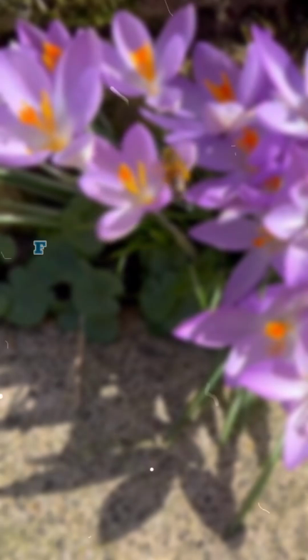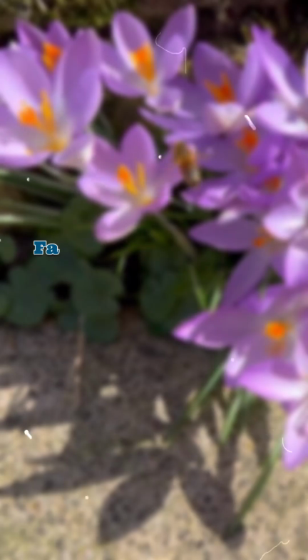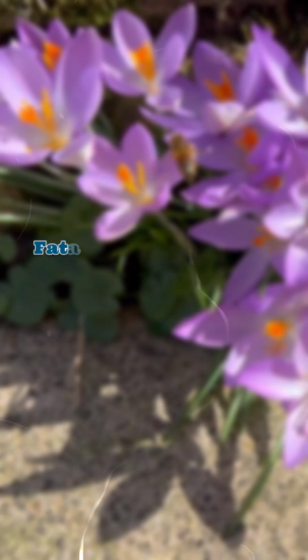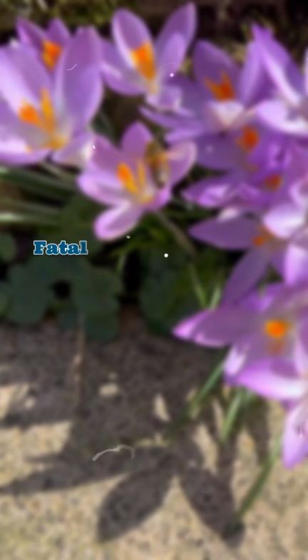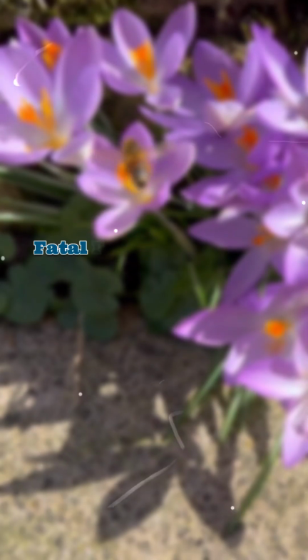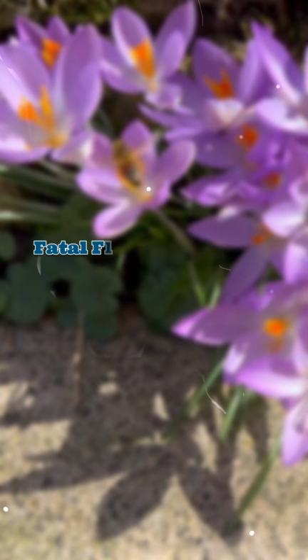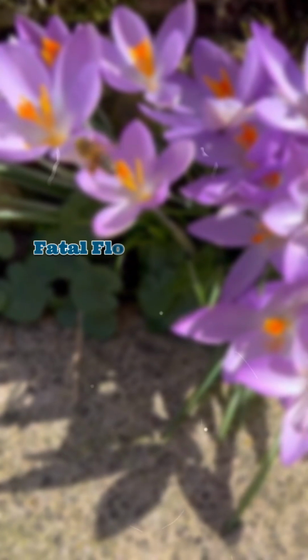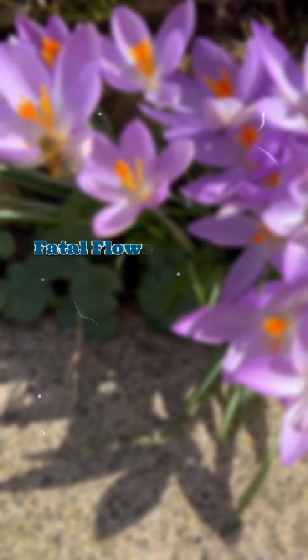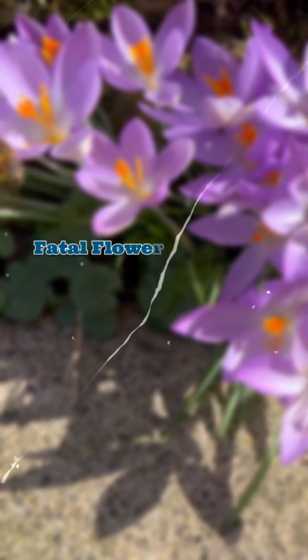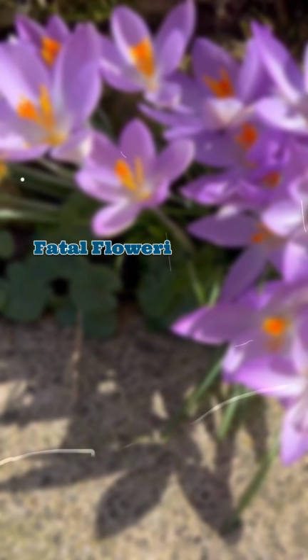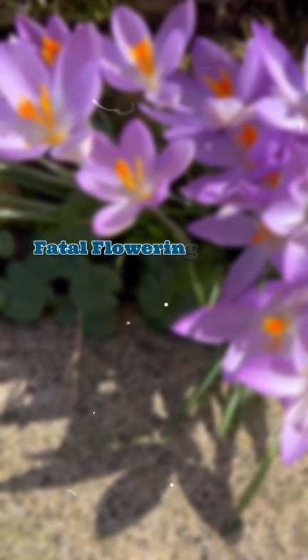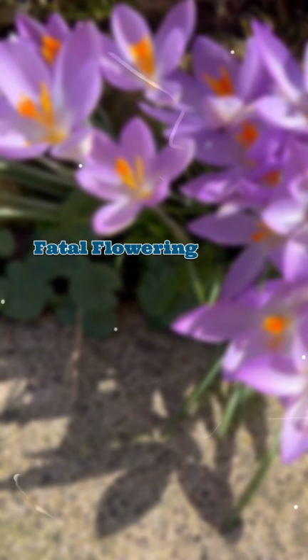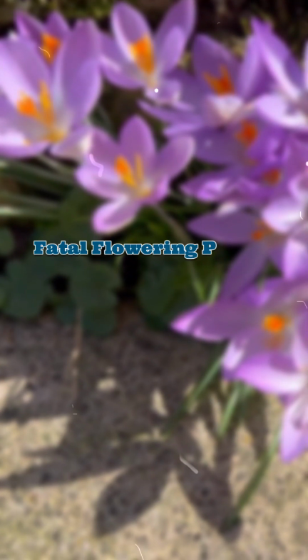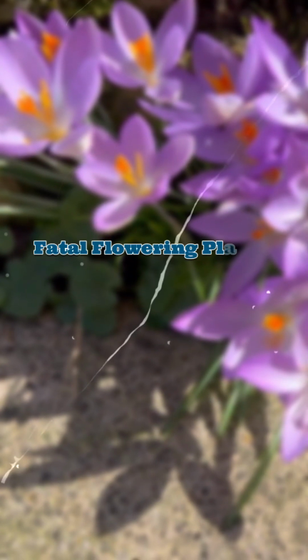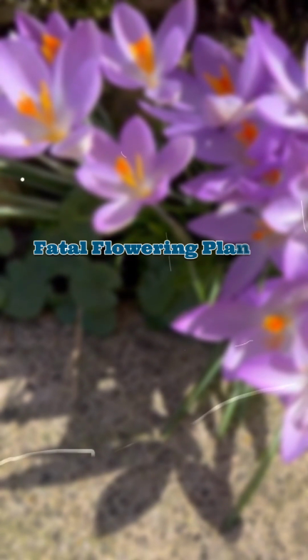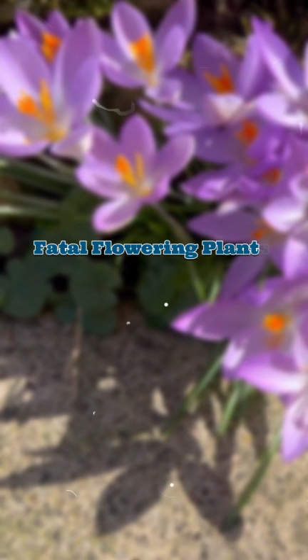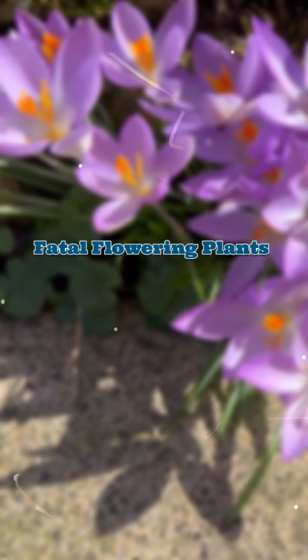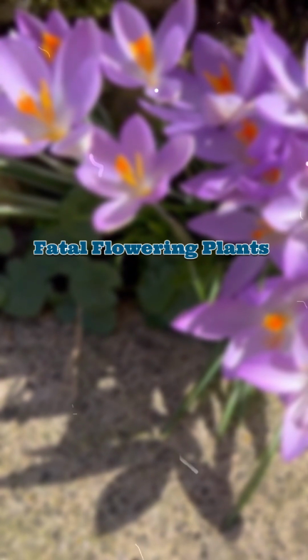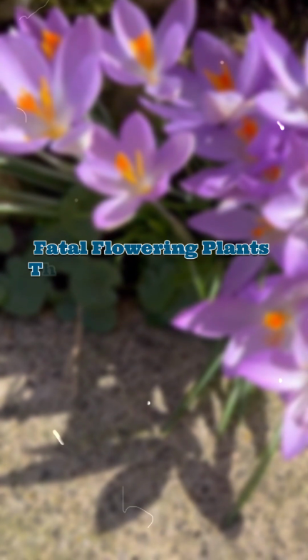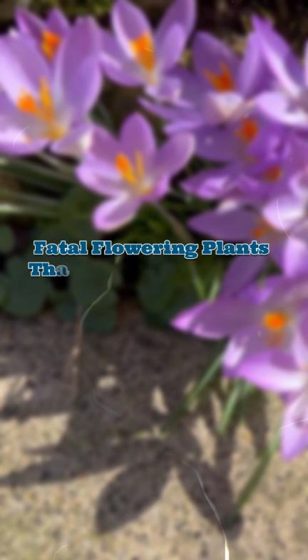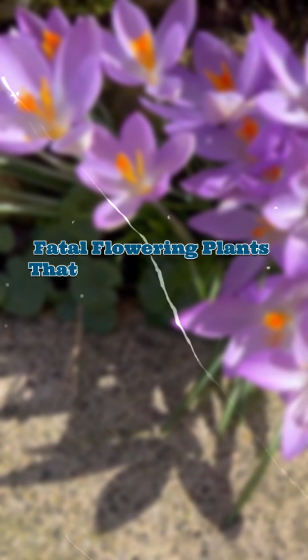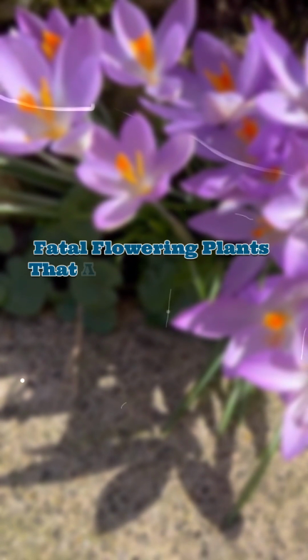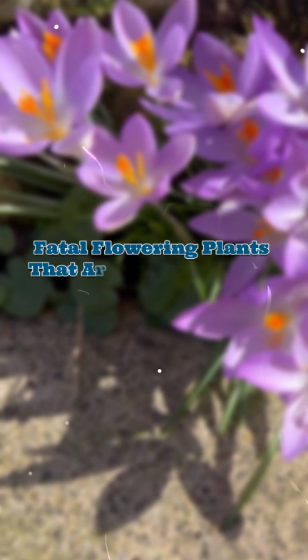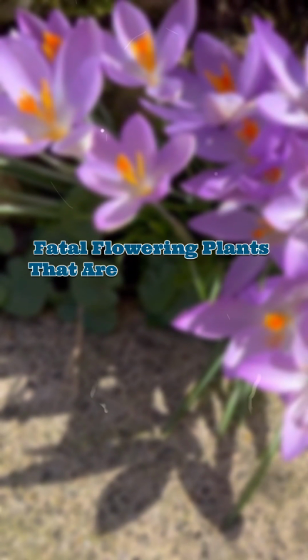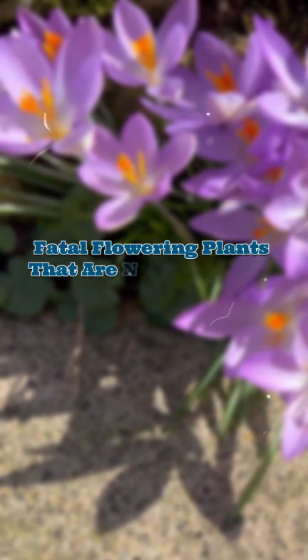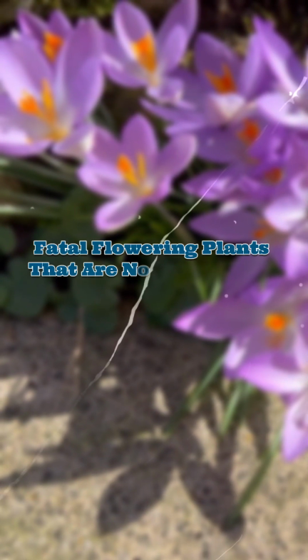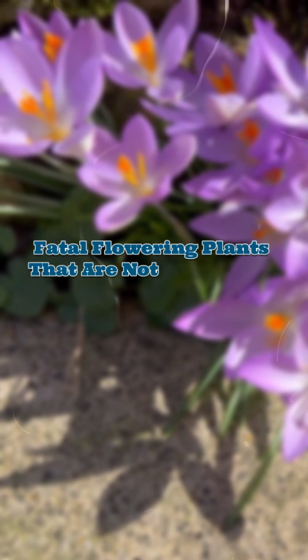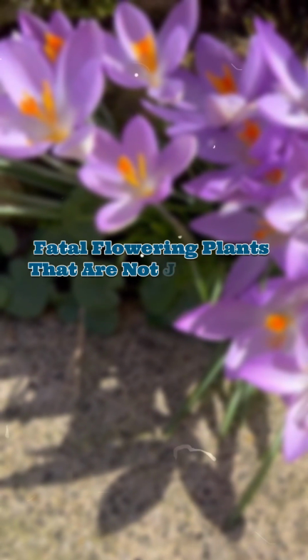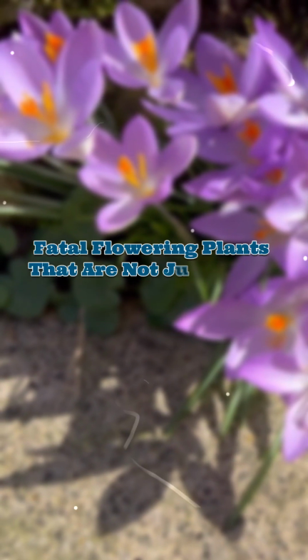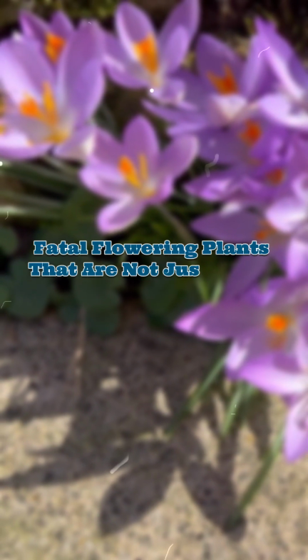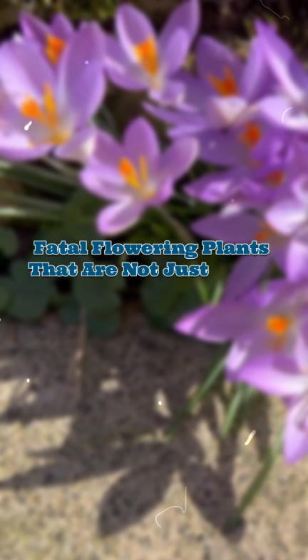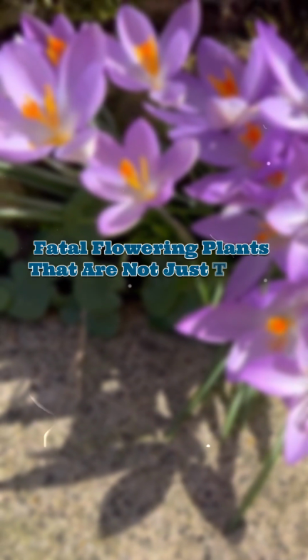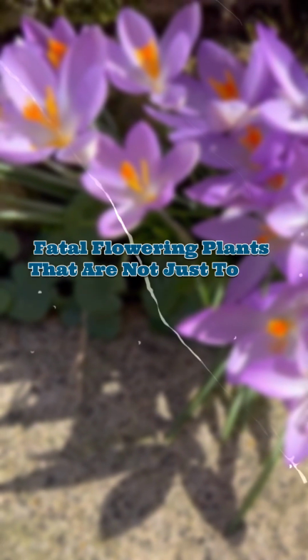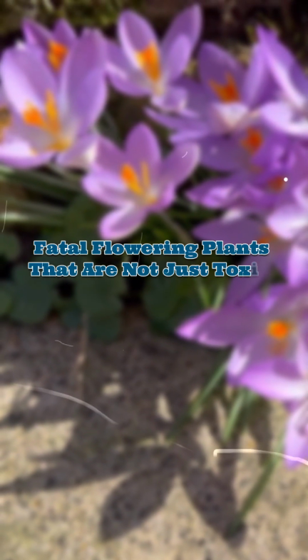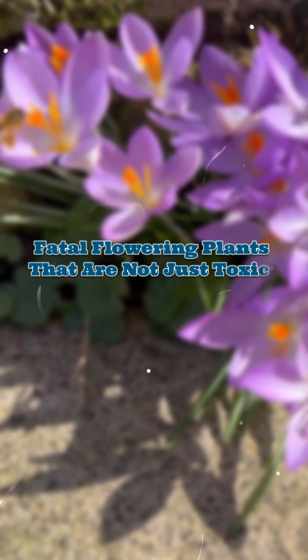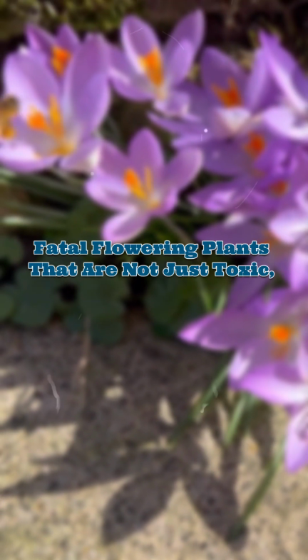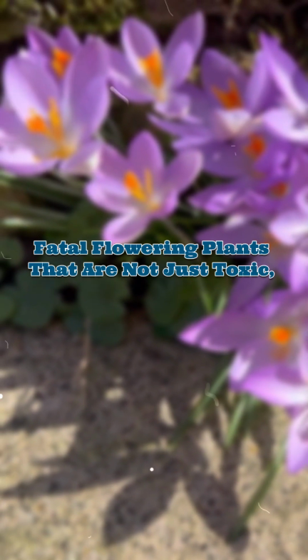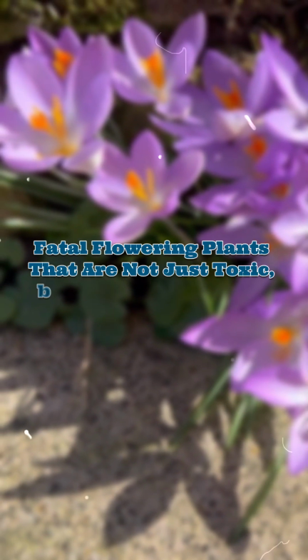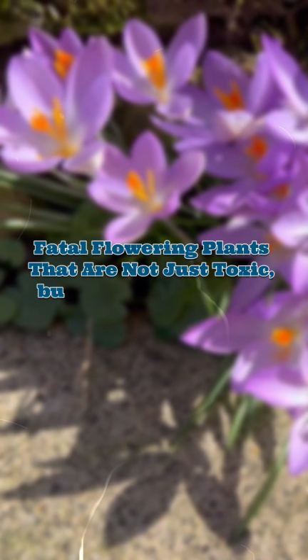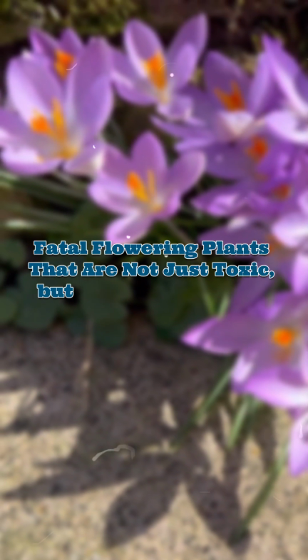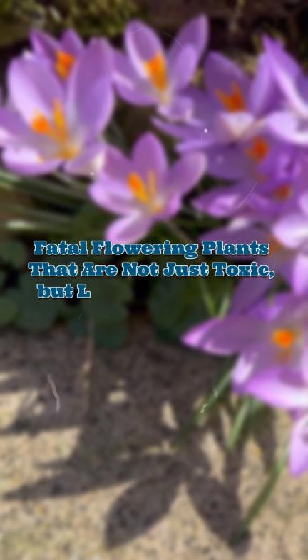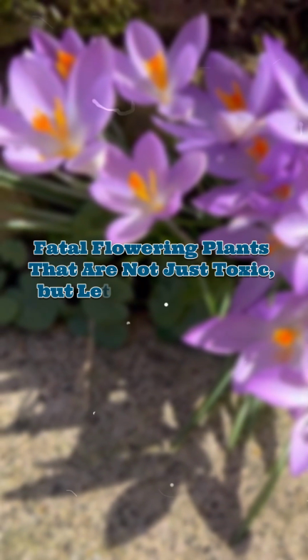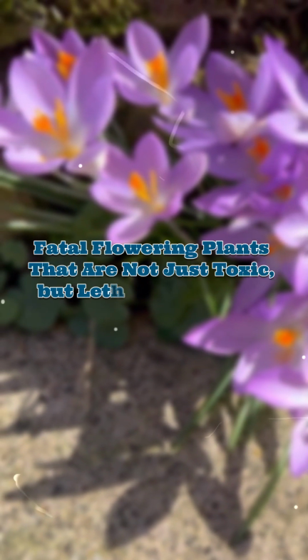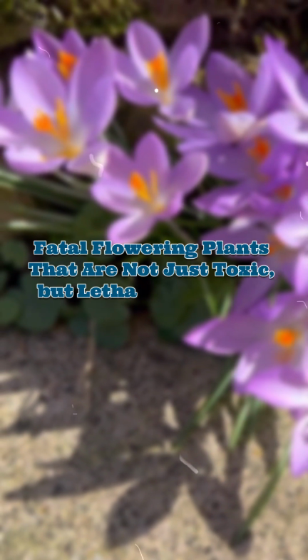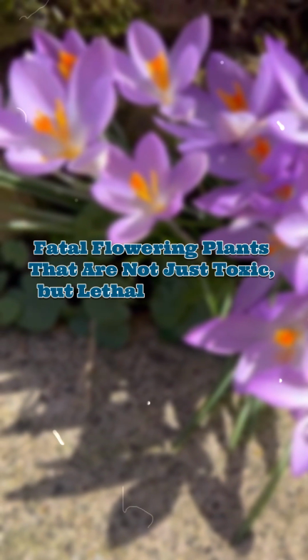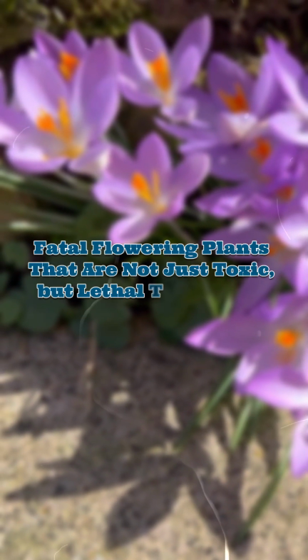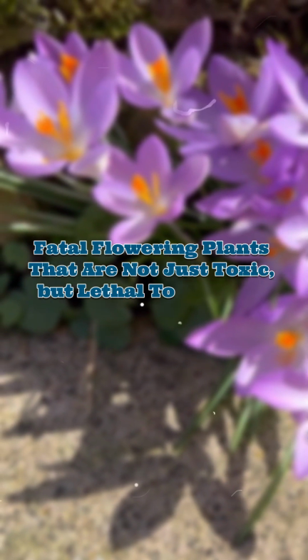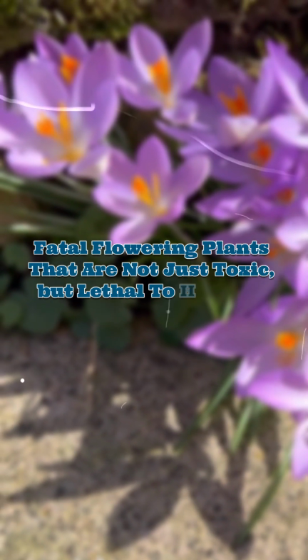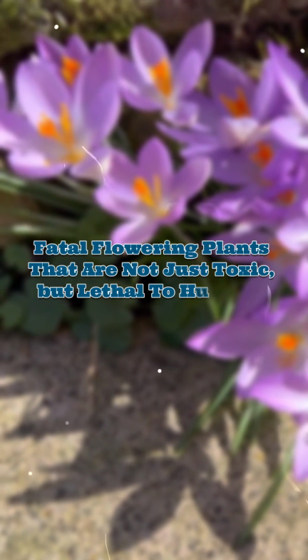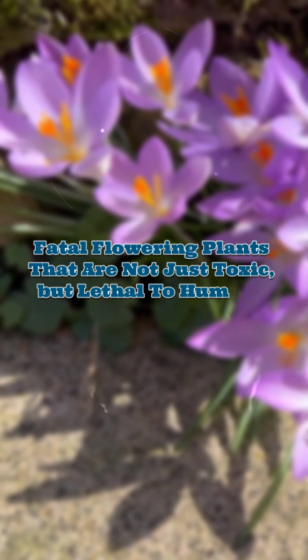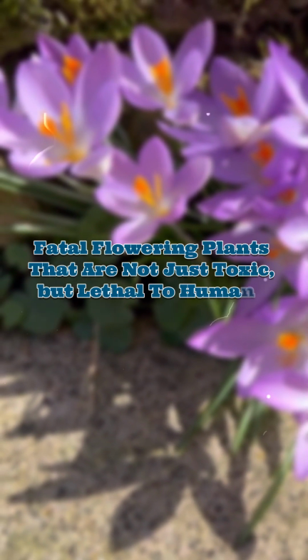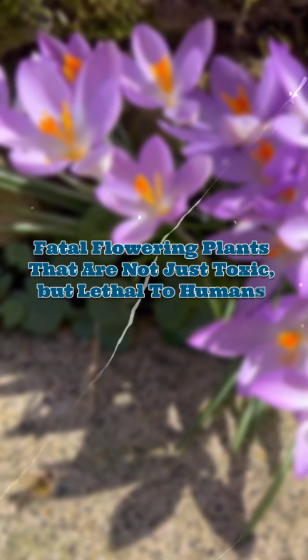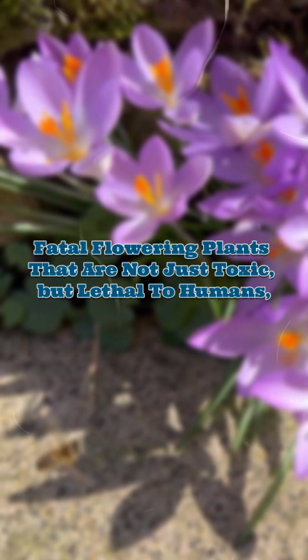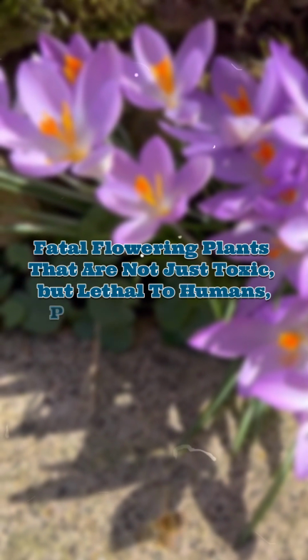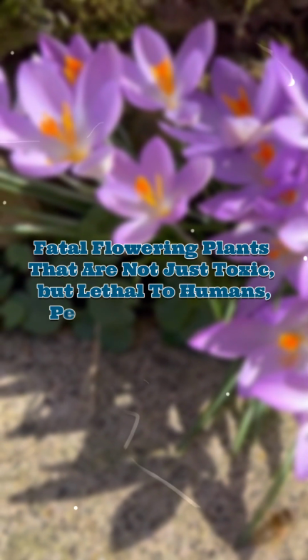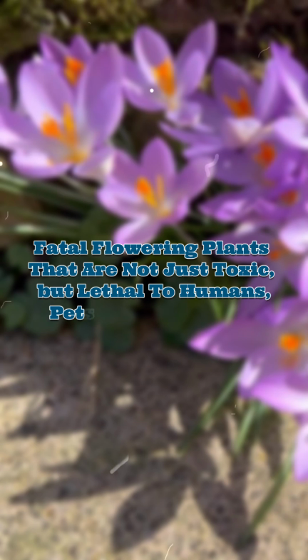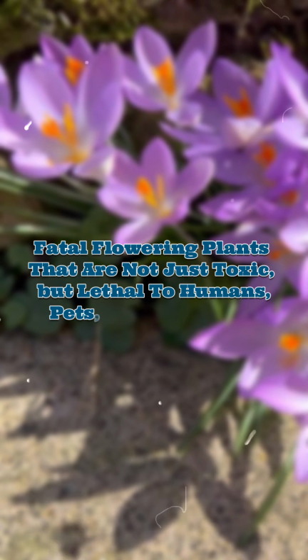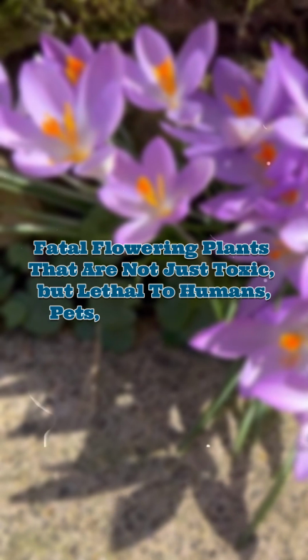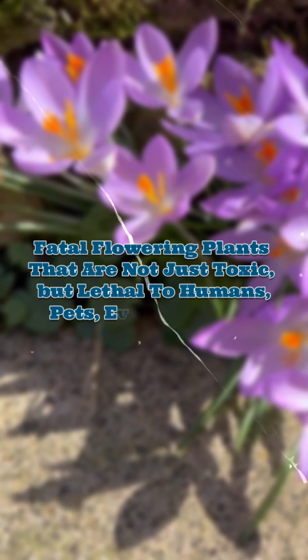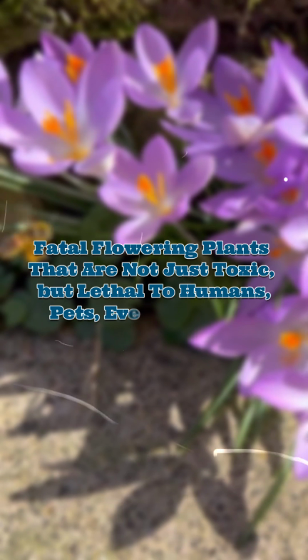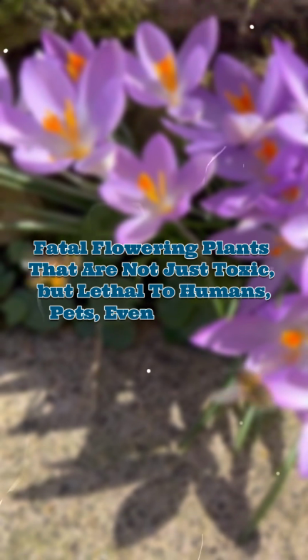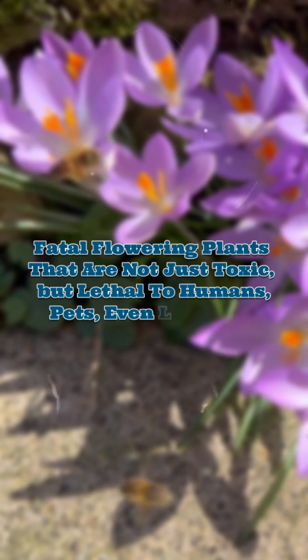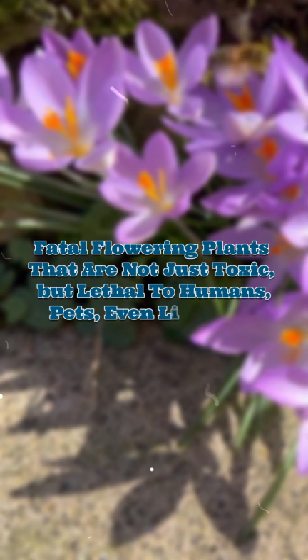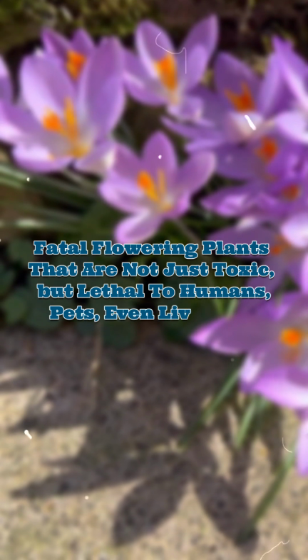Beware of flowering plants that are not just toxic, but lethal to humans, pets, and even livestock.